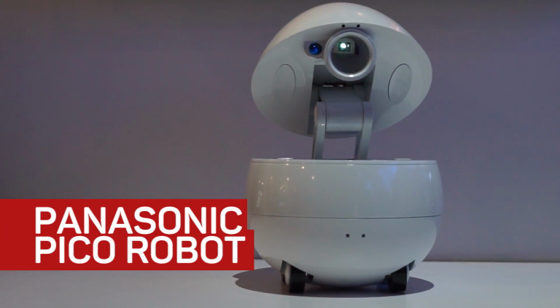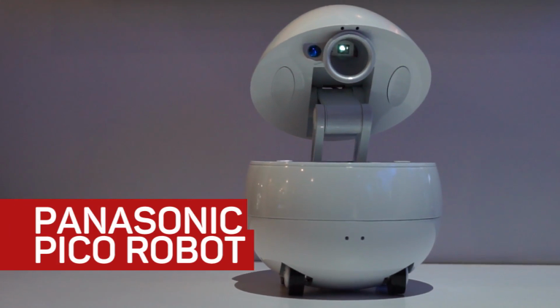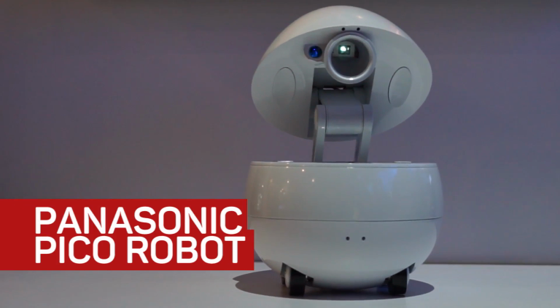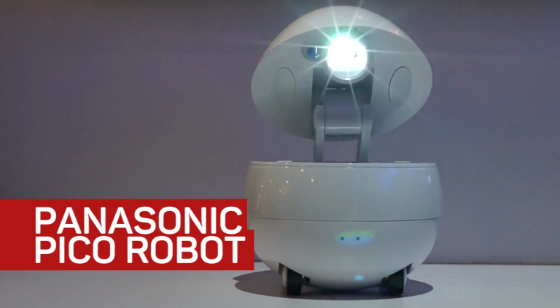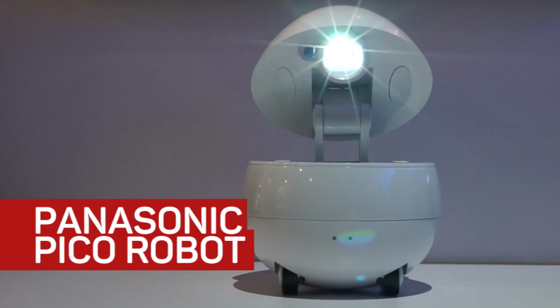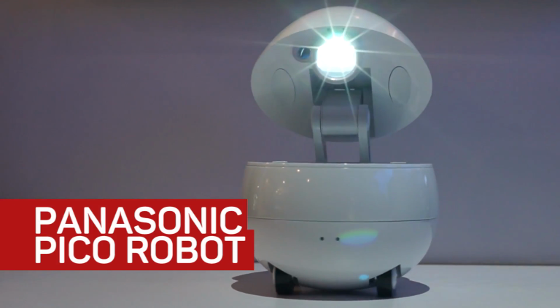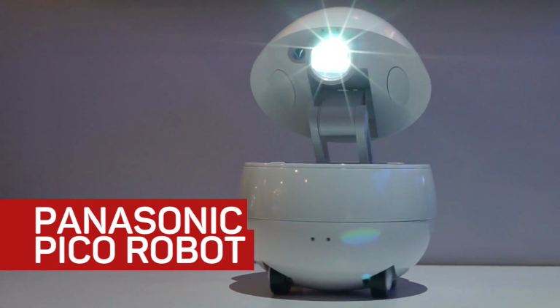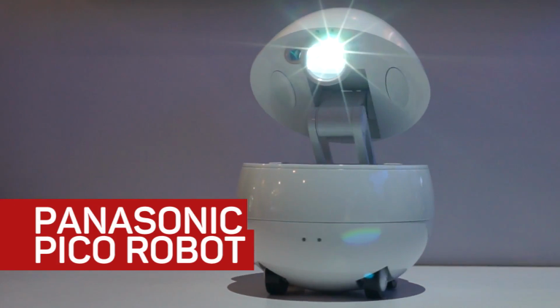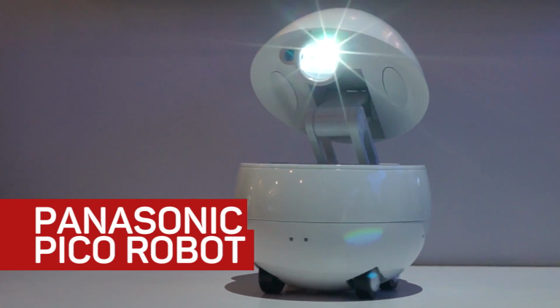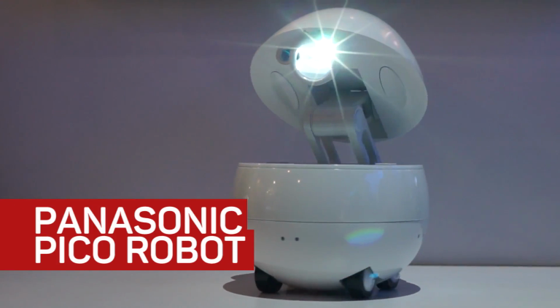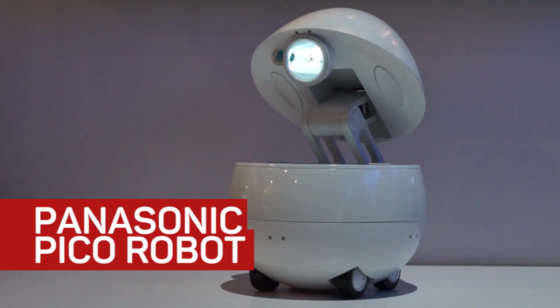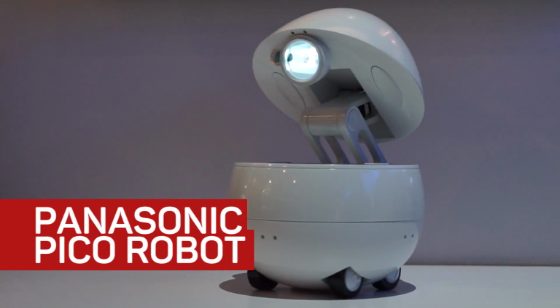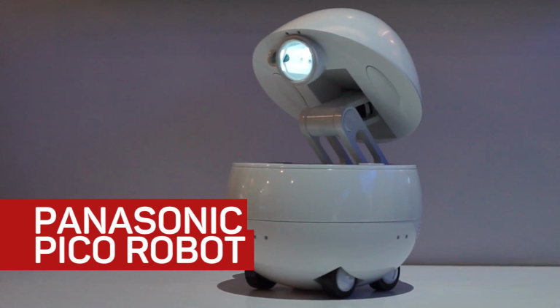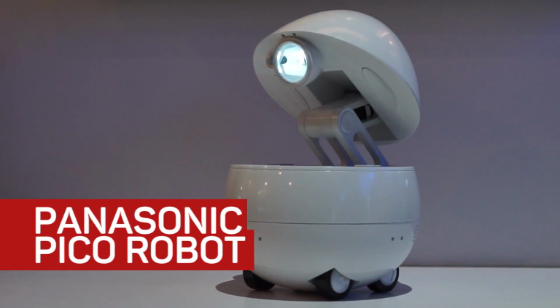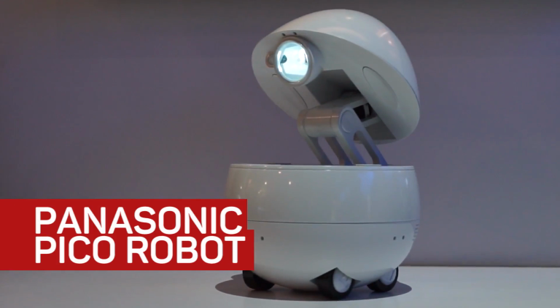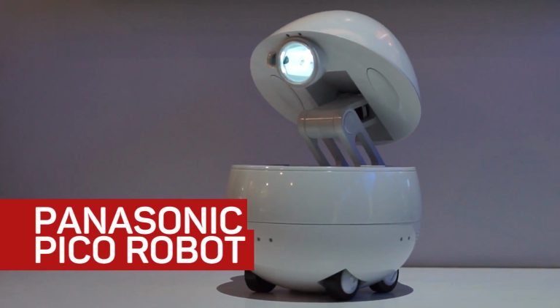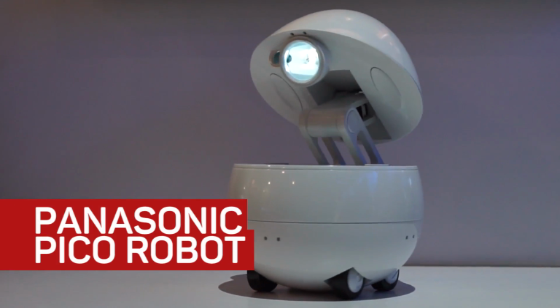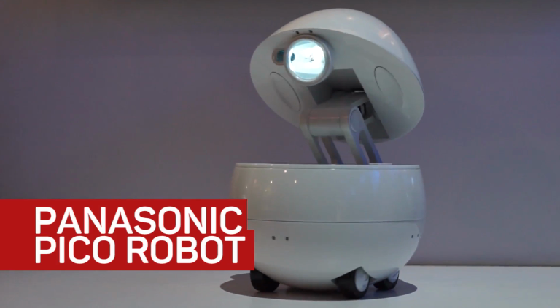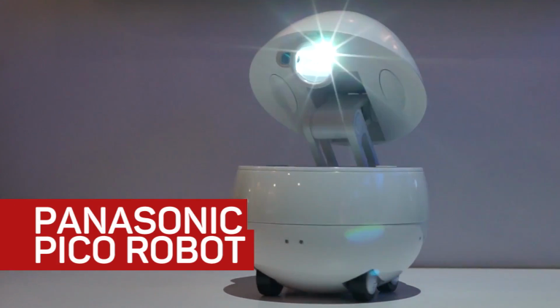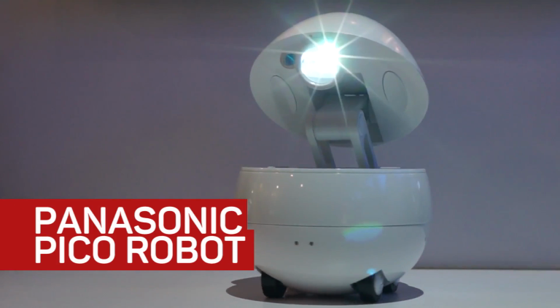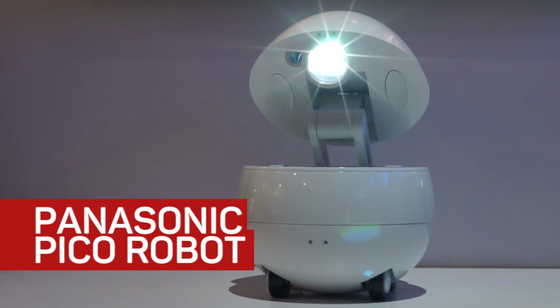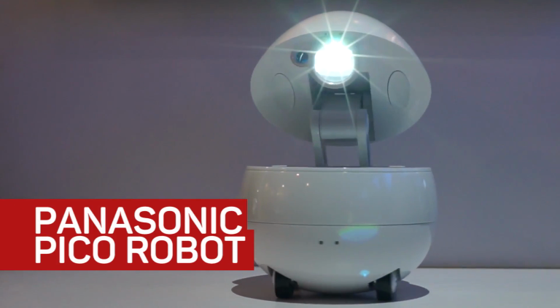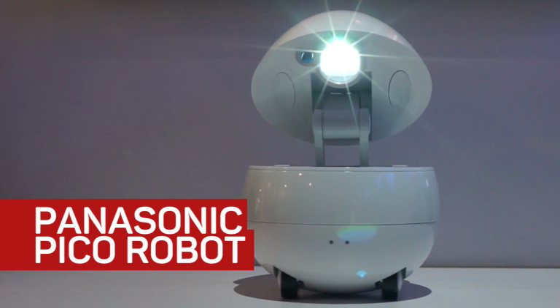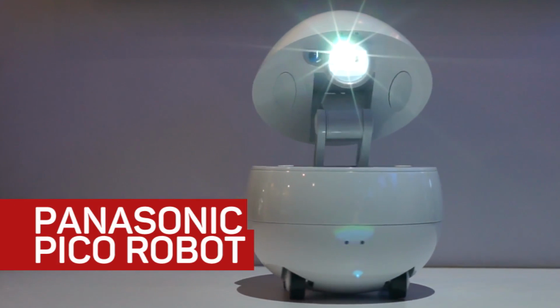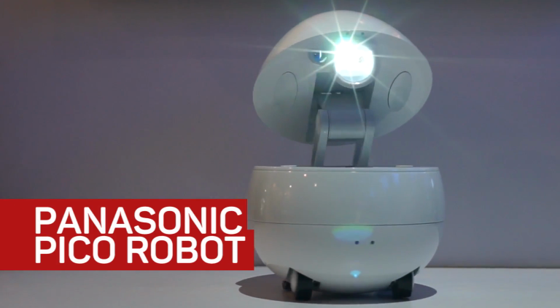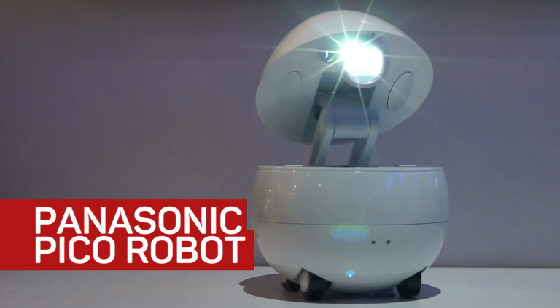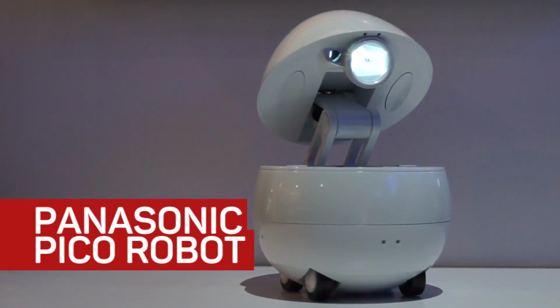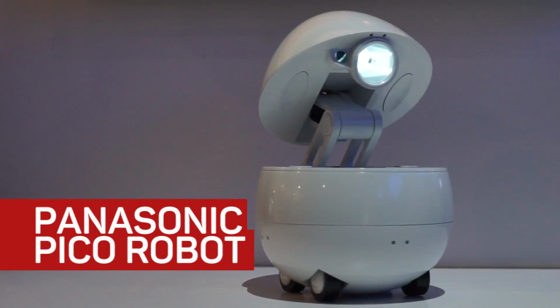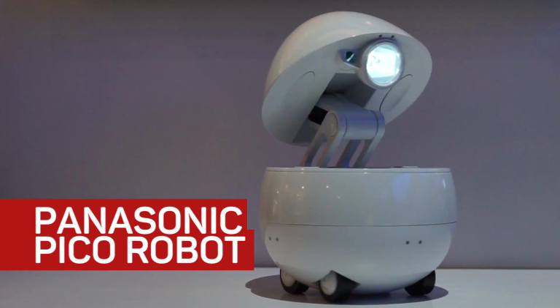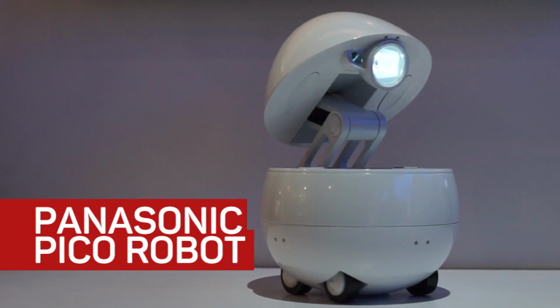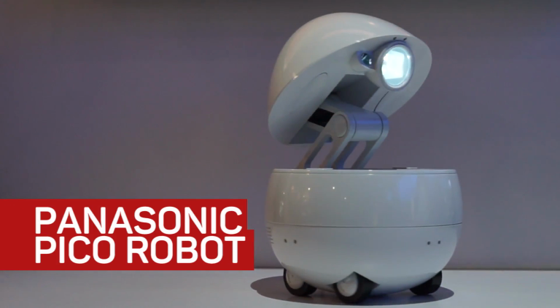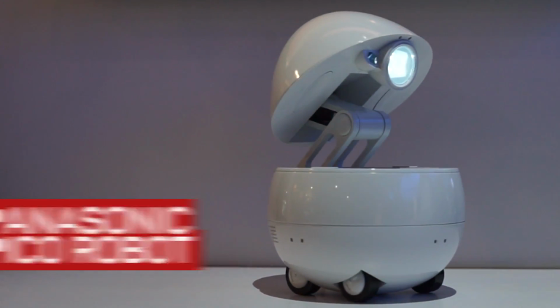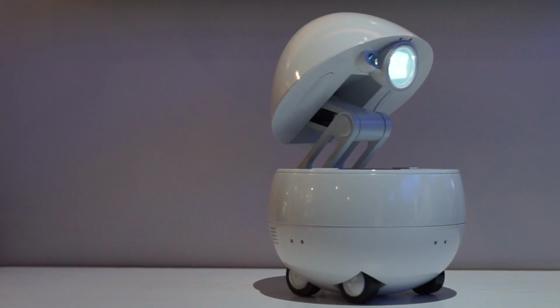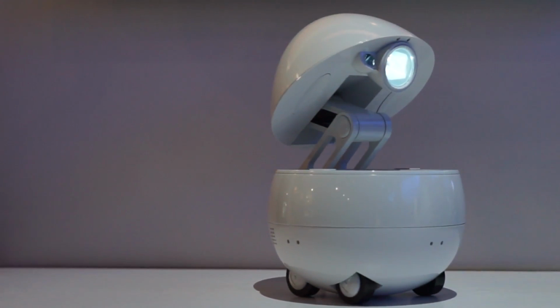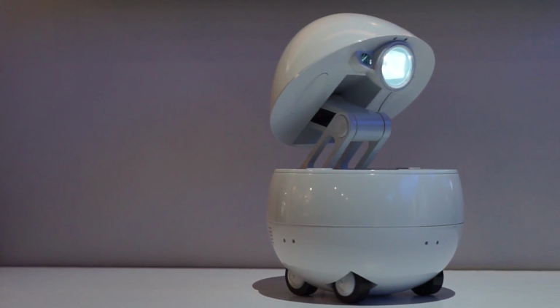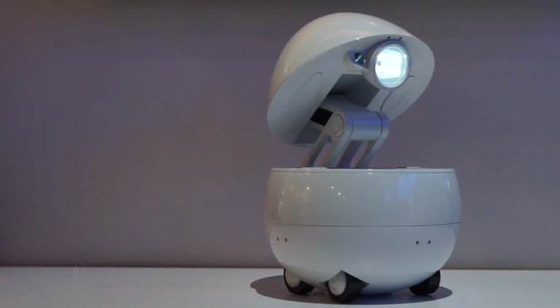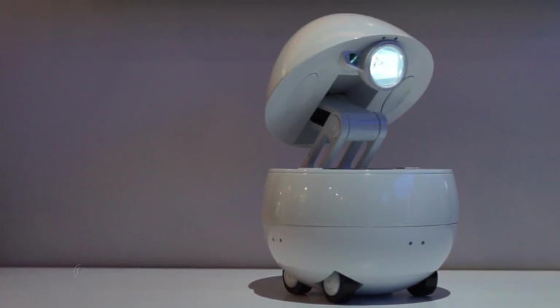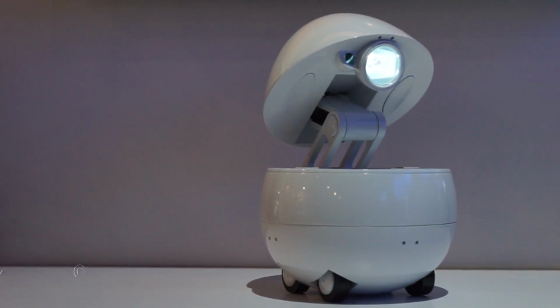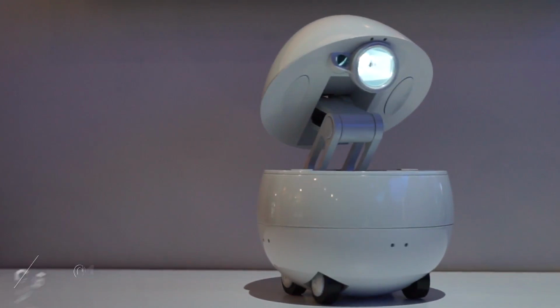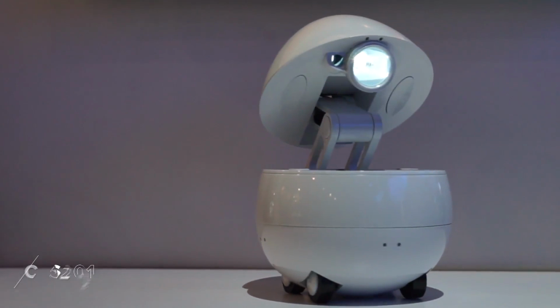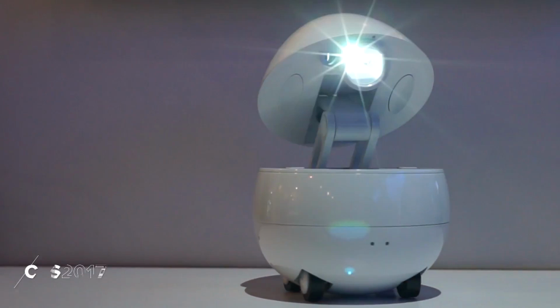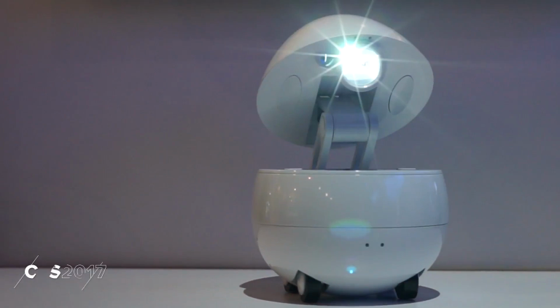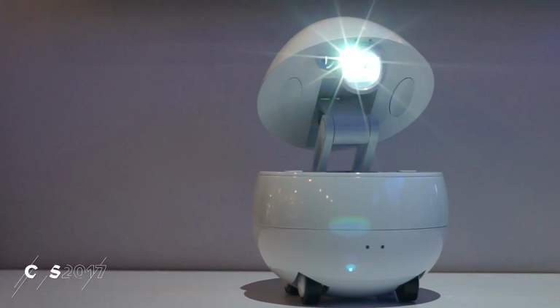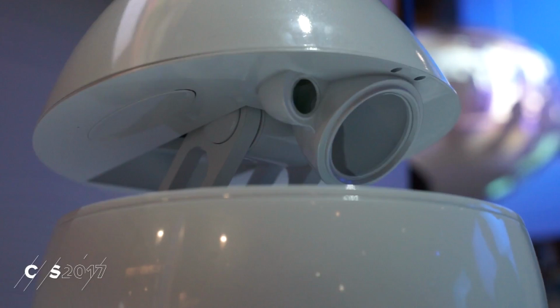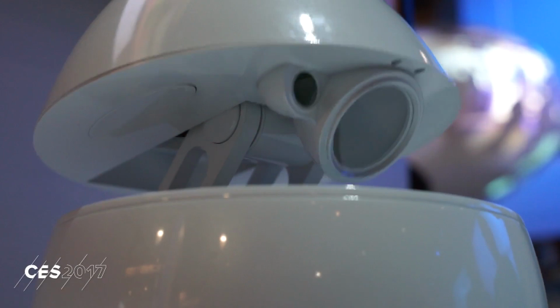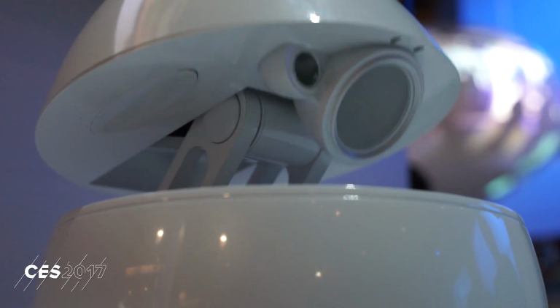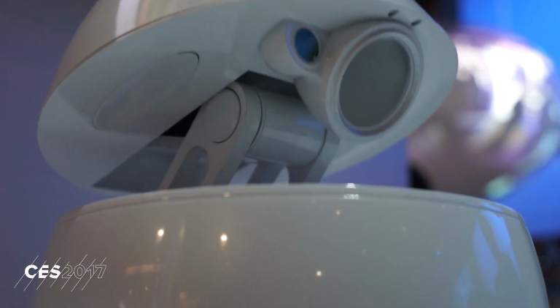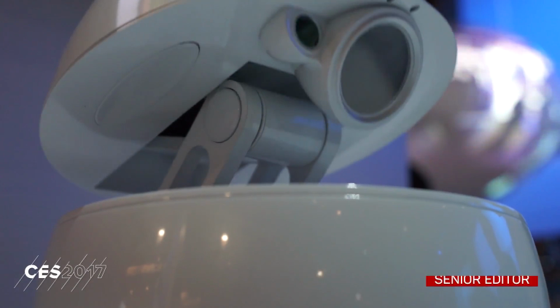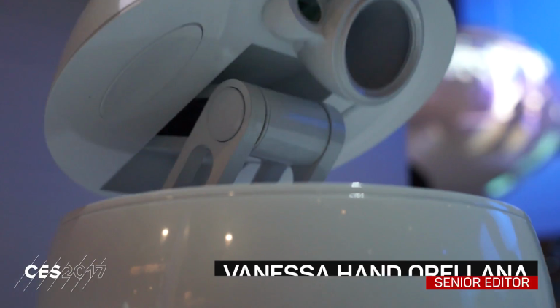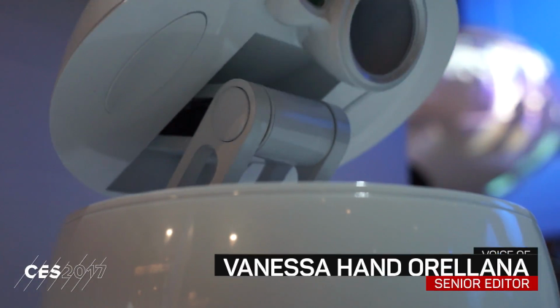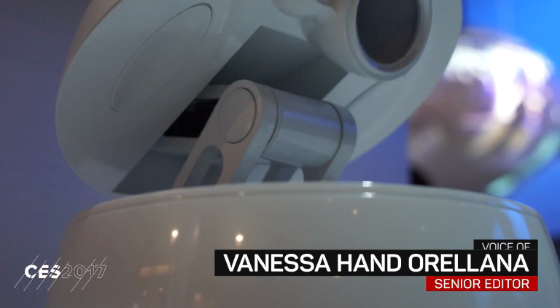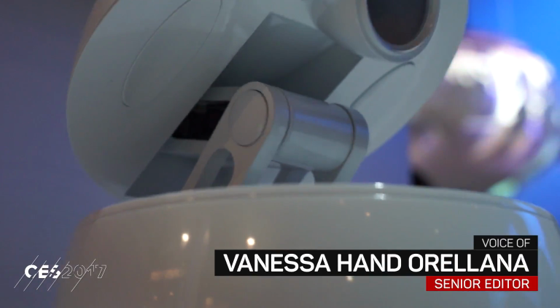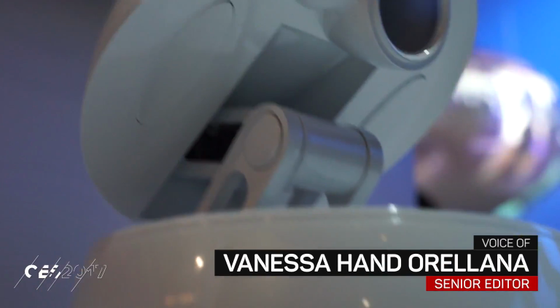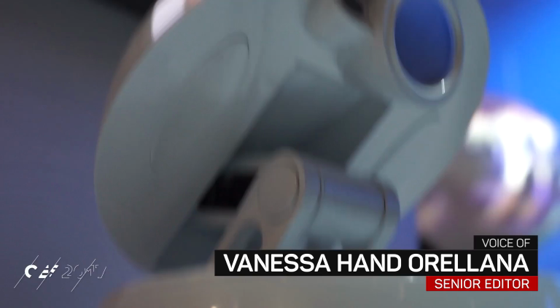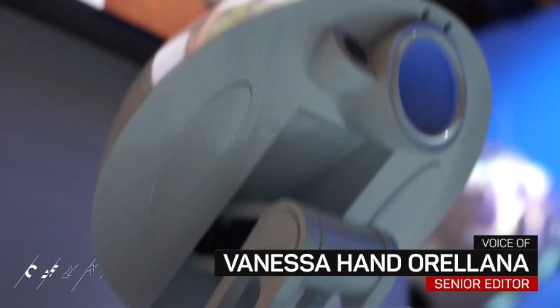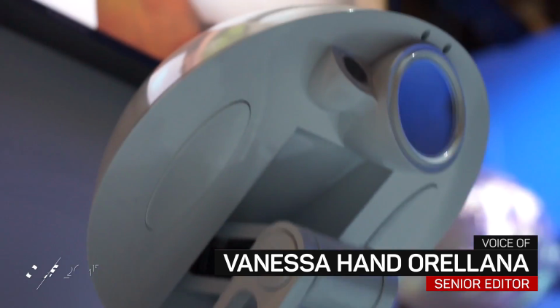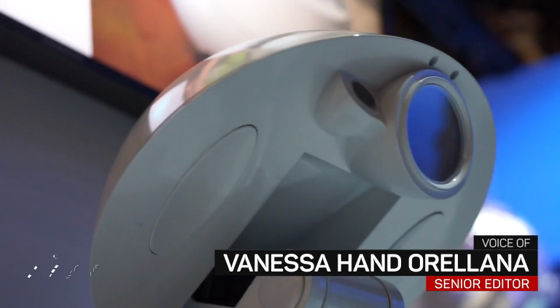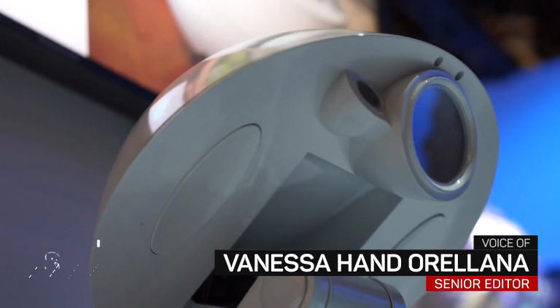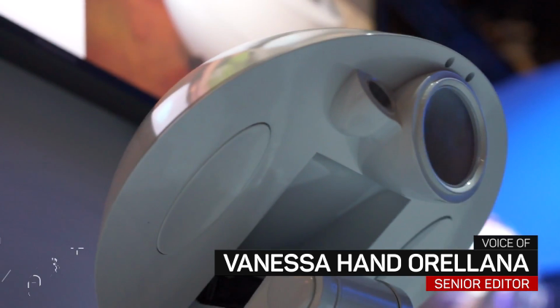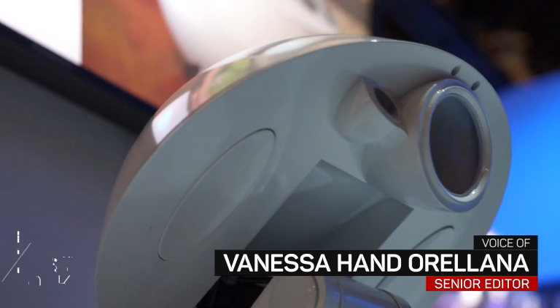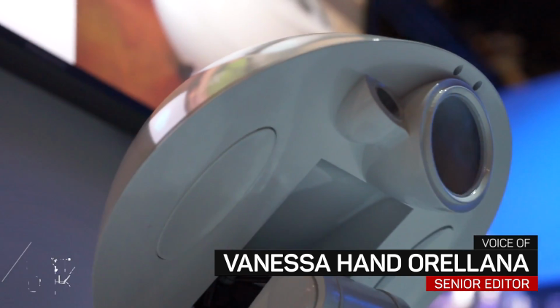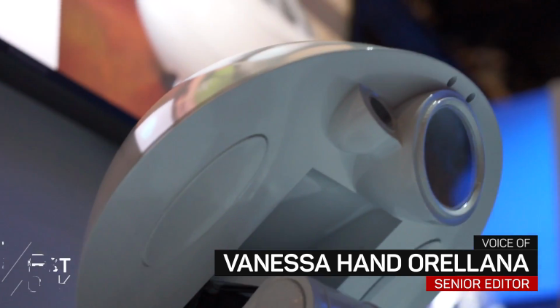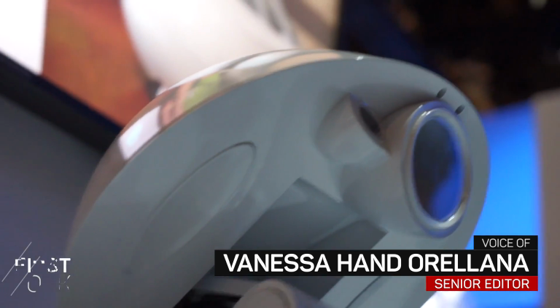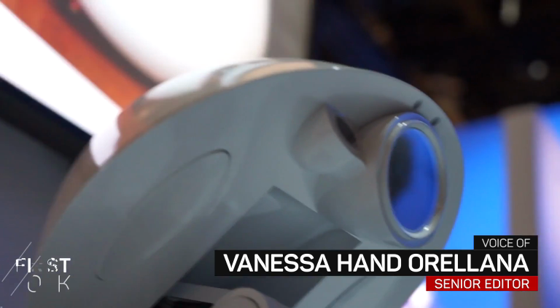This is Panasonic's Pico, the evolution of AI and the adorable robot helper that will live in the homes of the future.